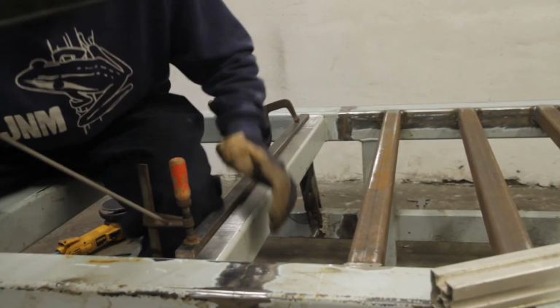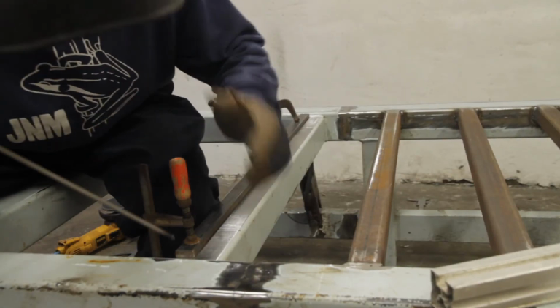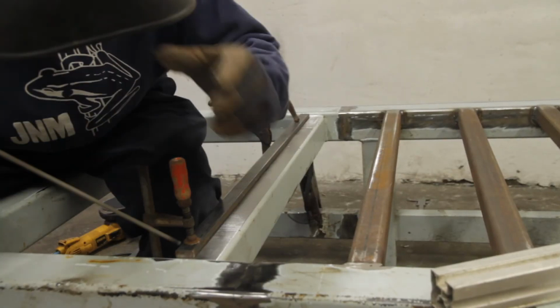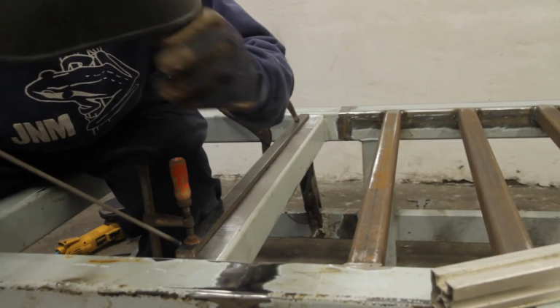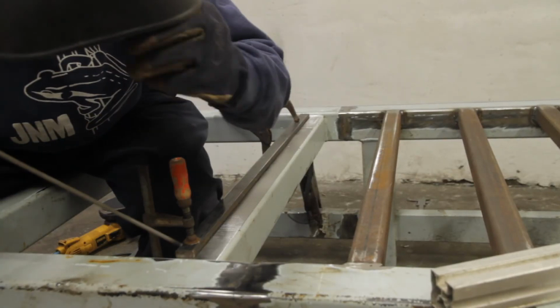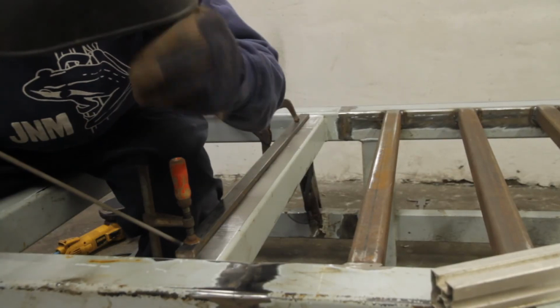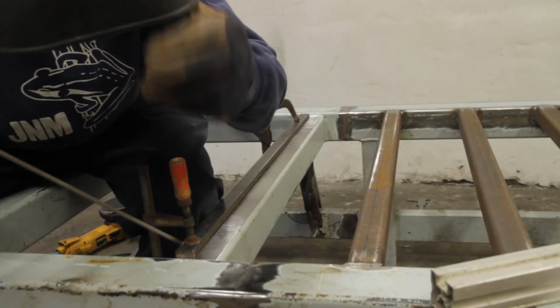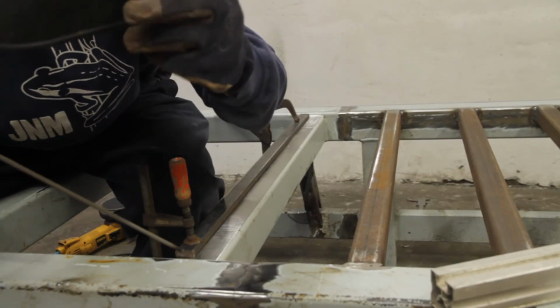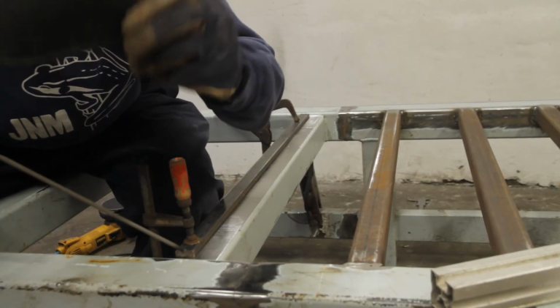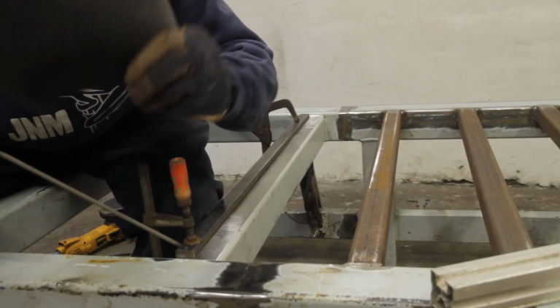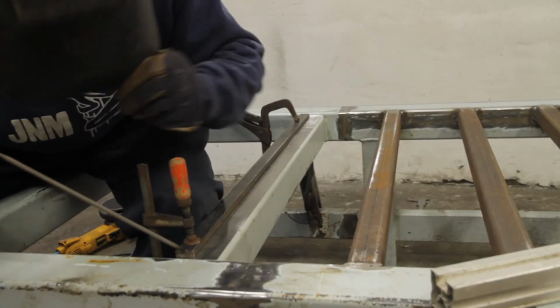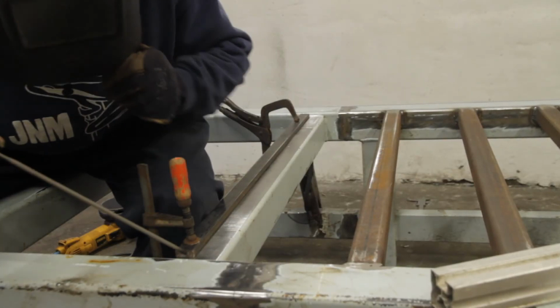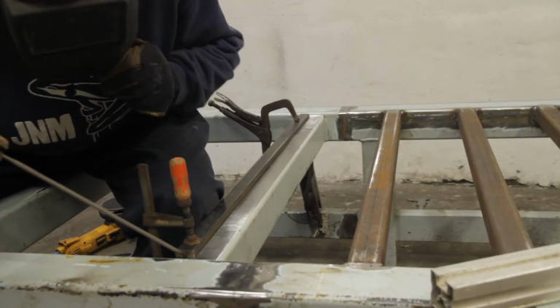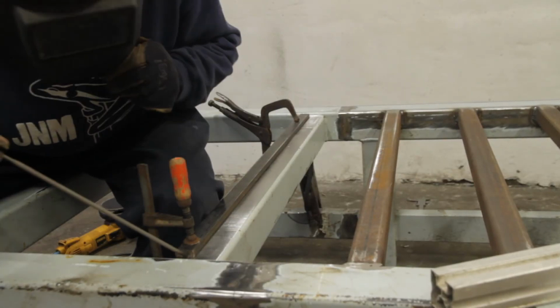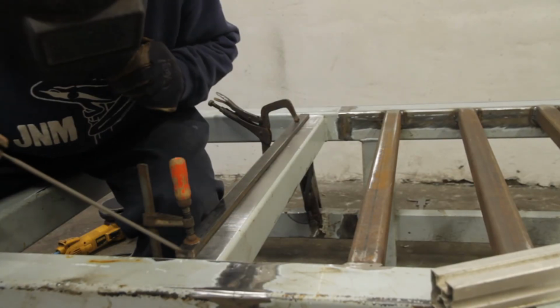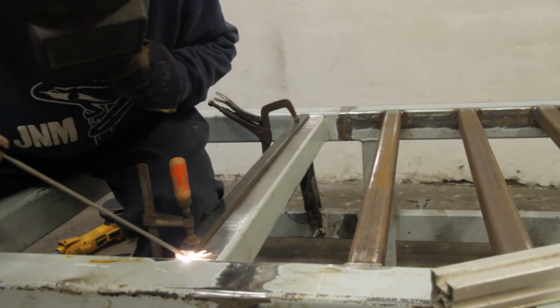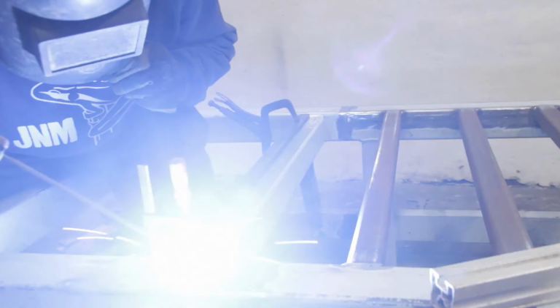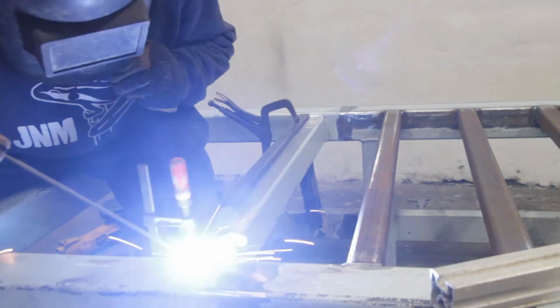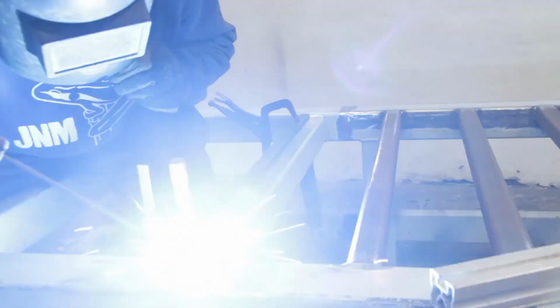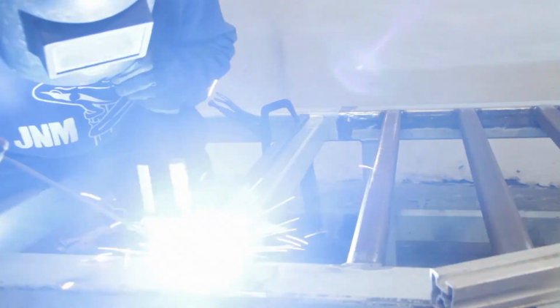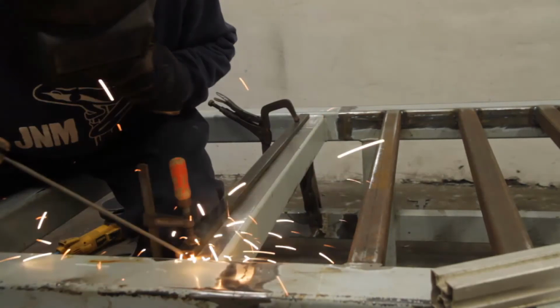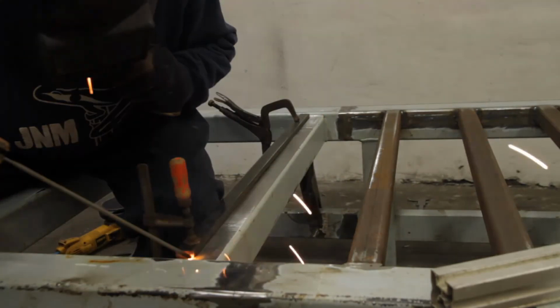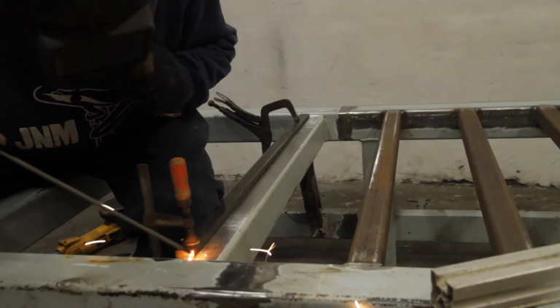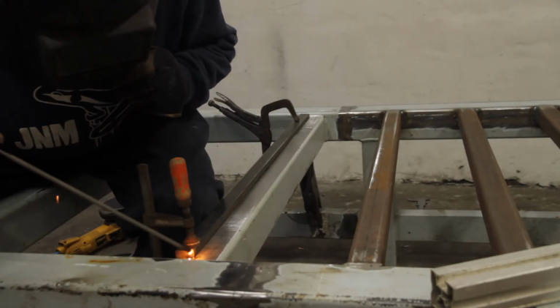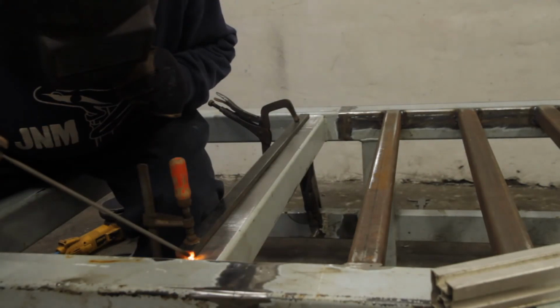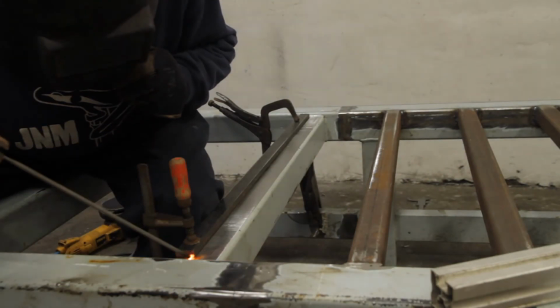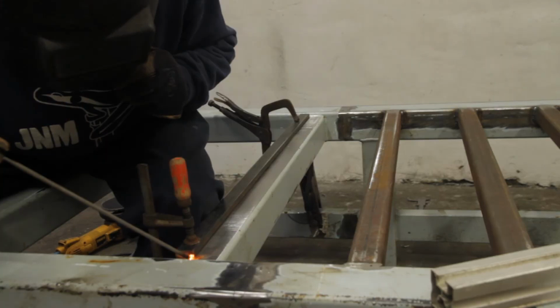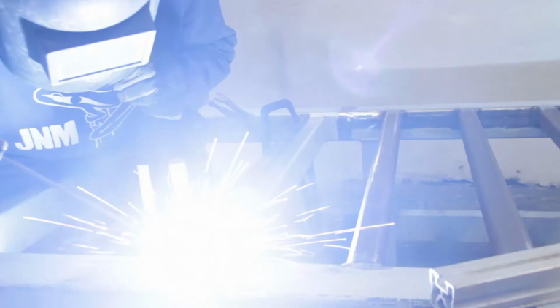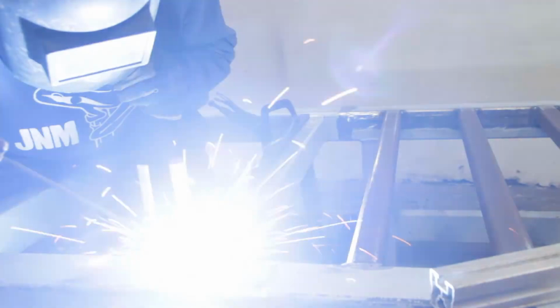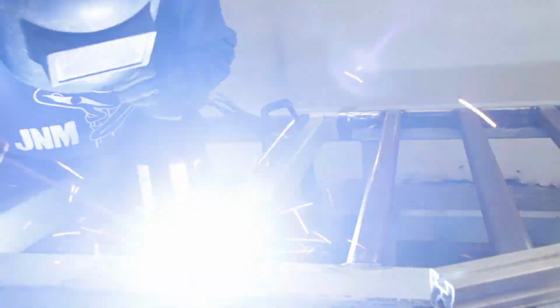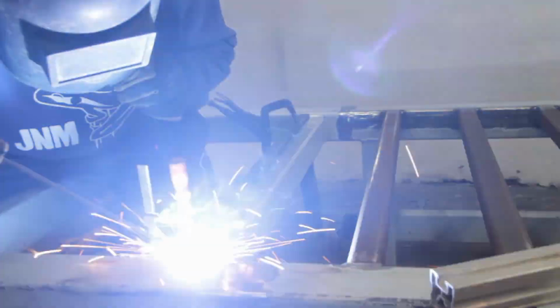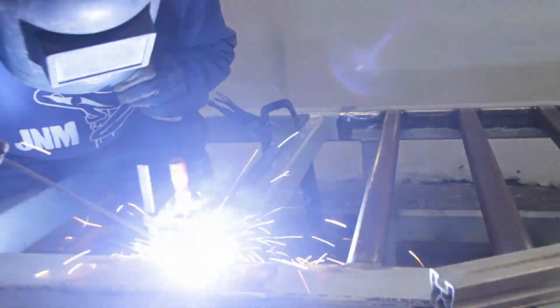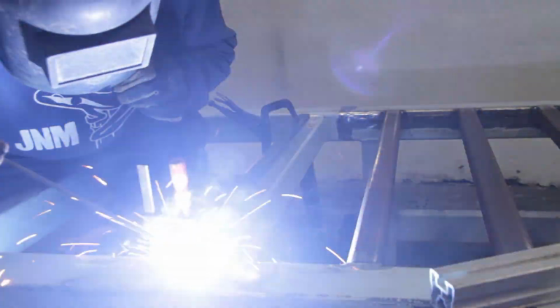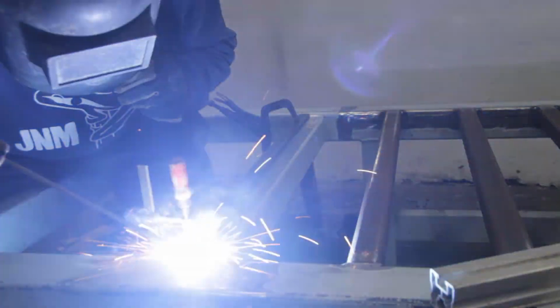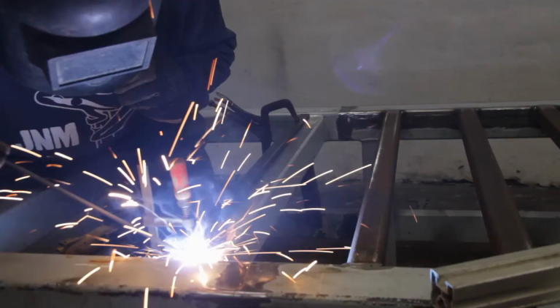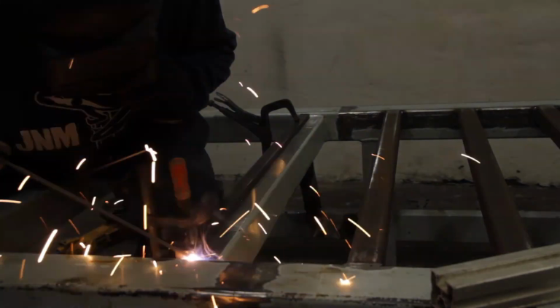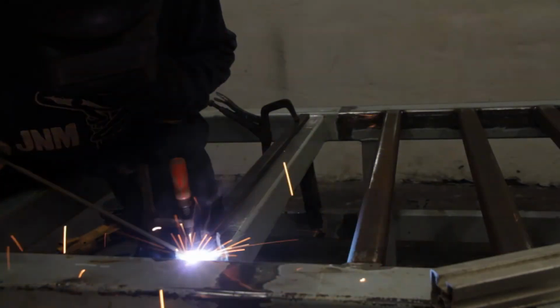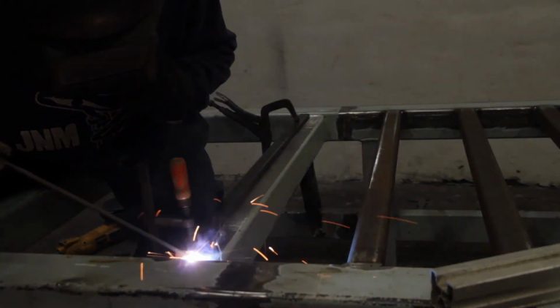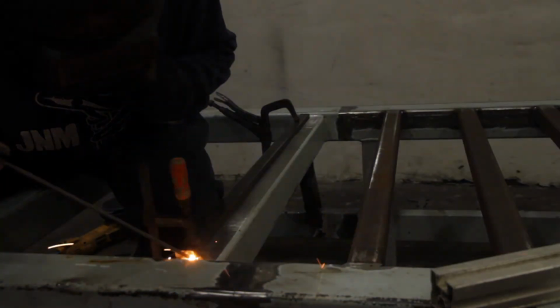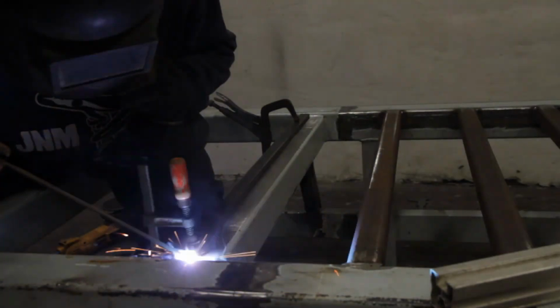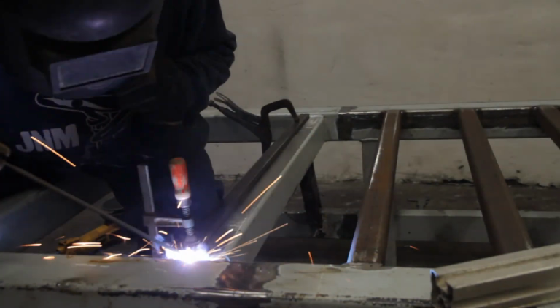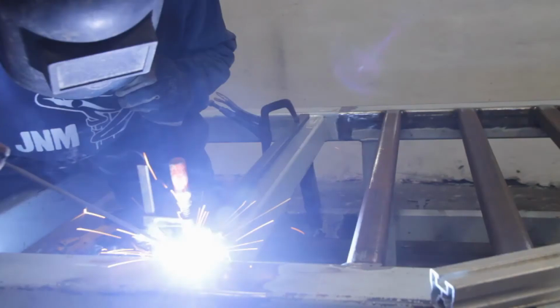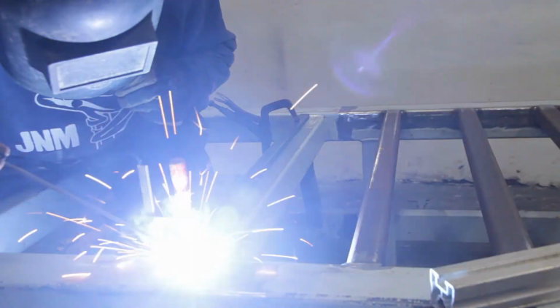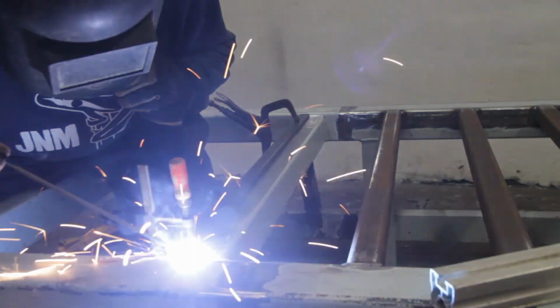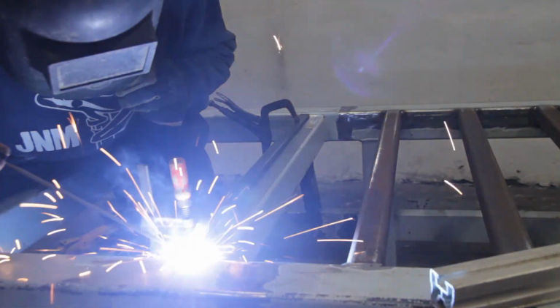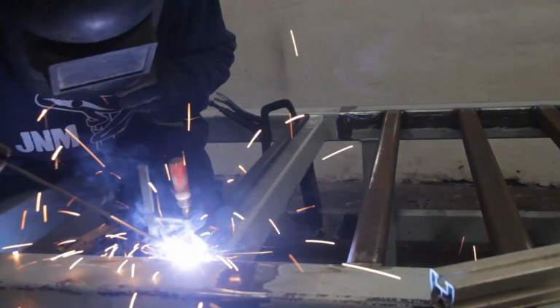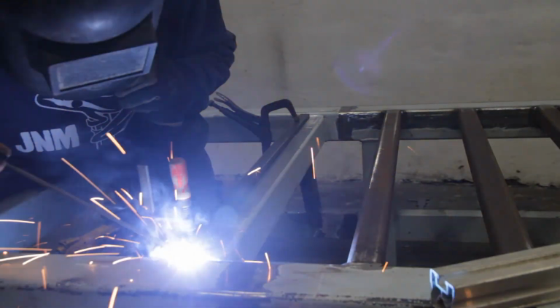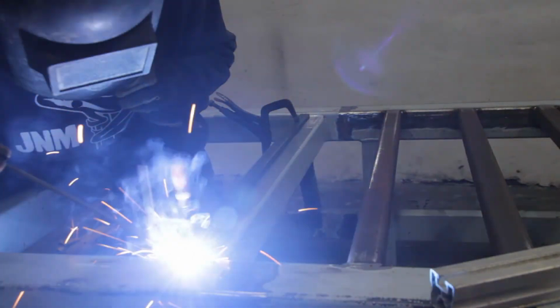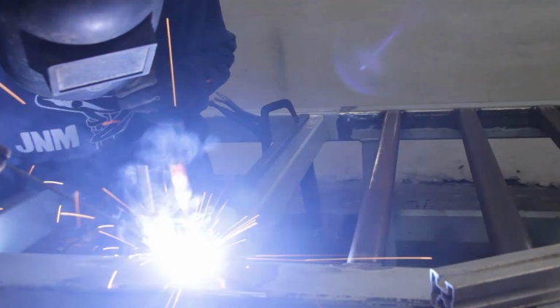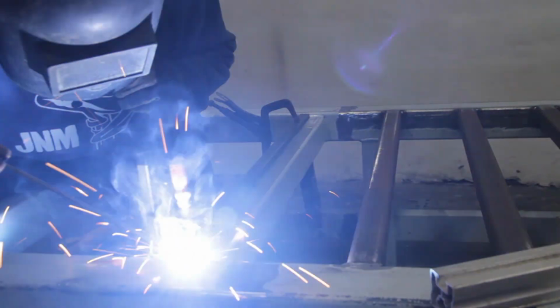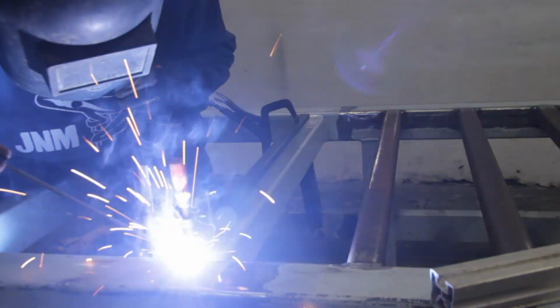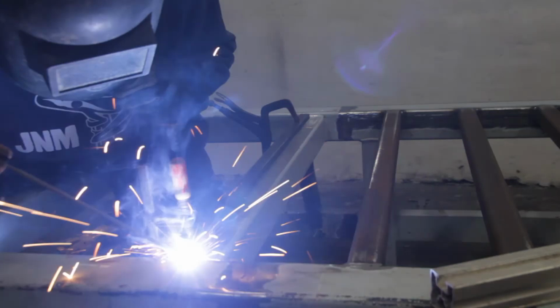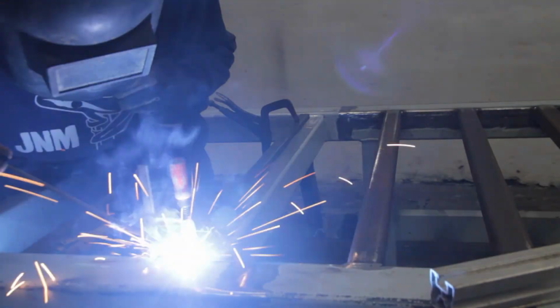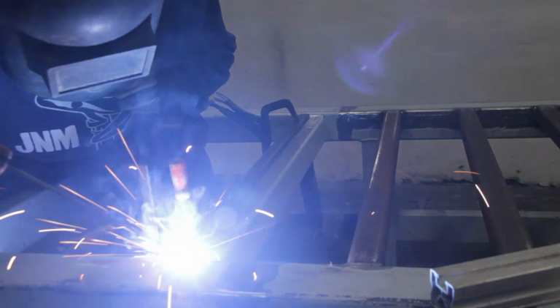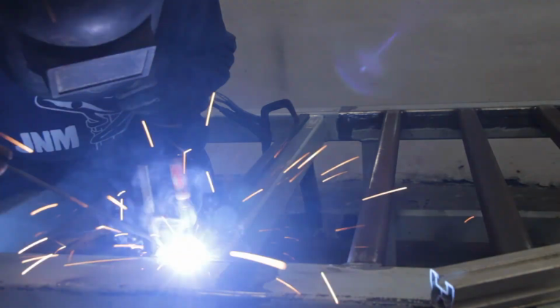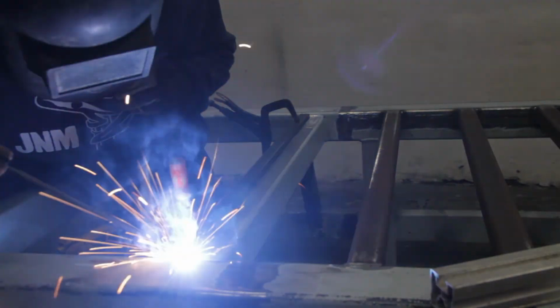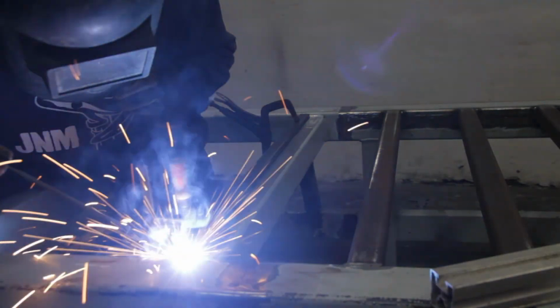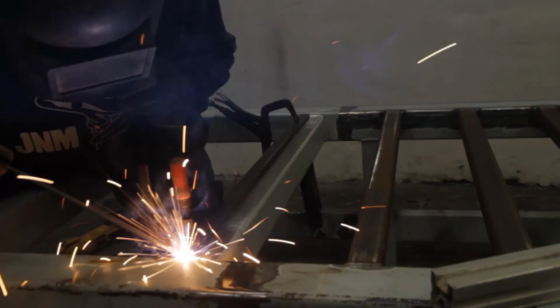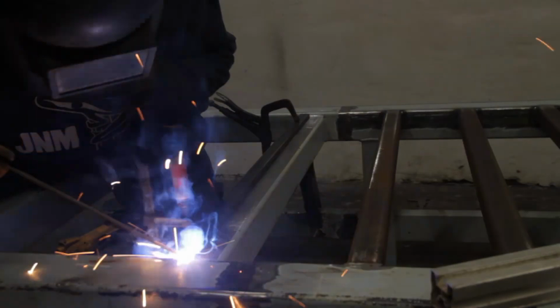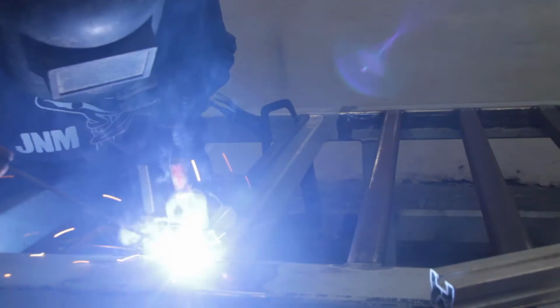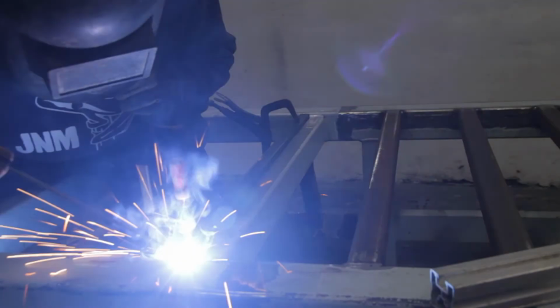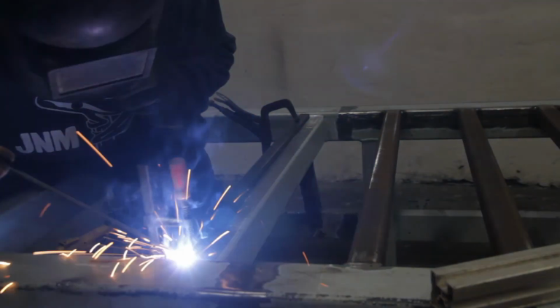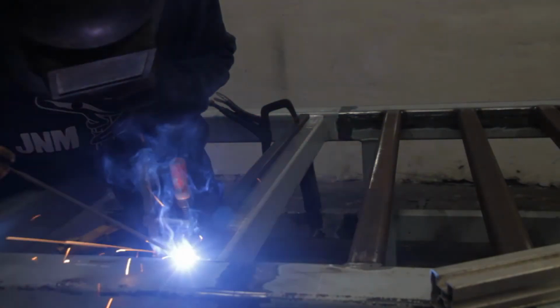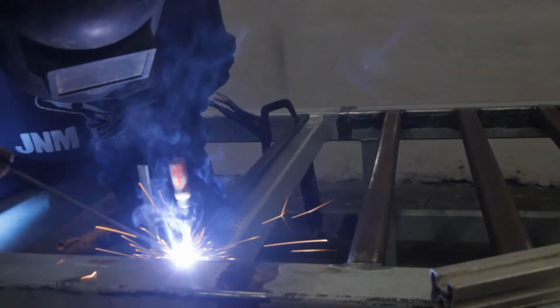I added a 10 millimeter bar to raise the level of this support so the T-nut table can fit on there.